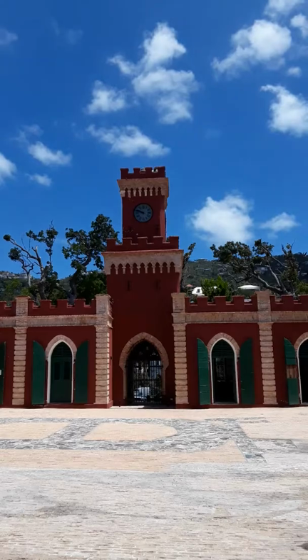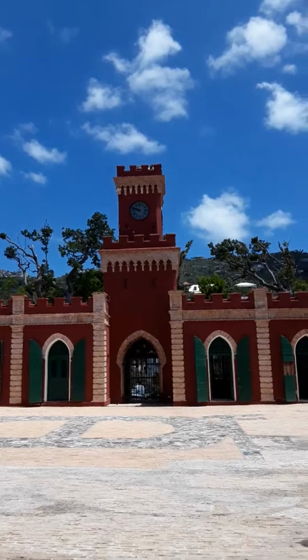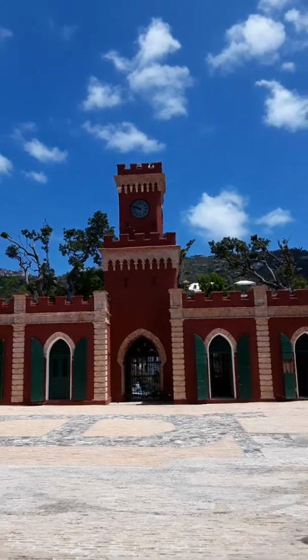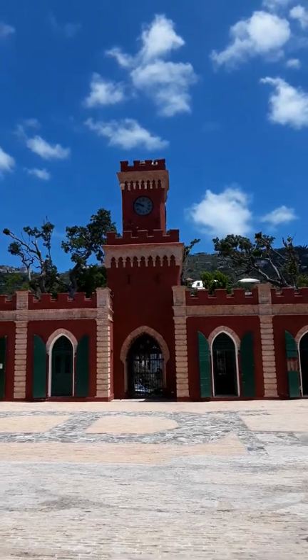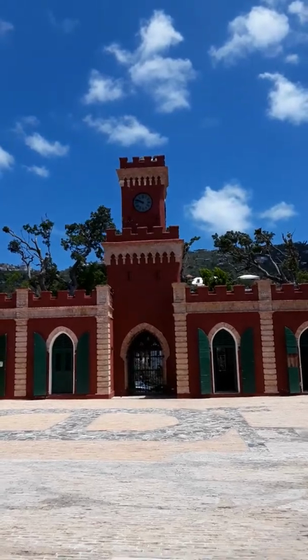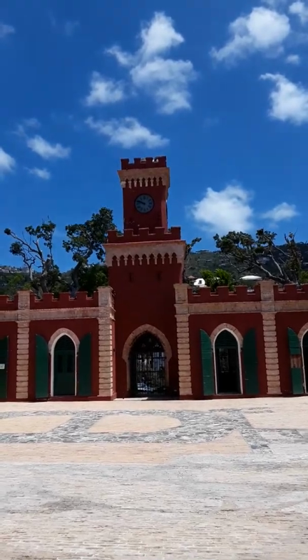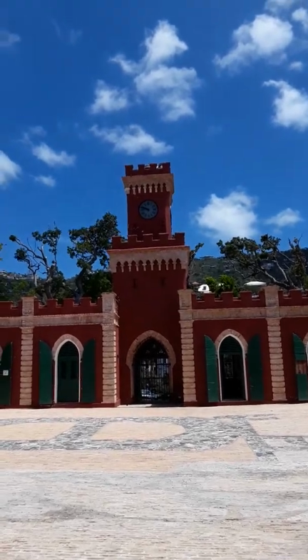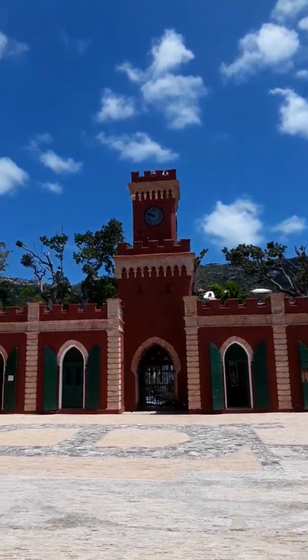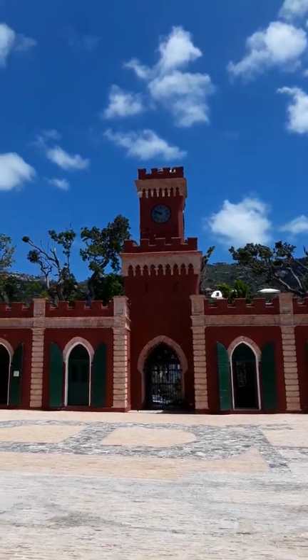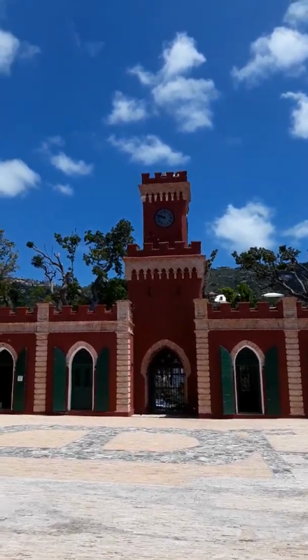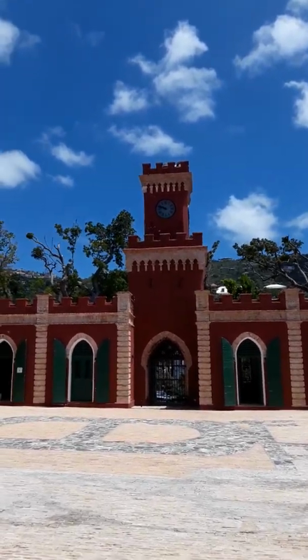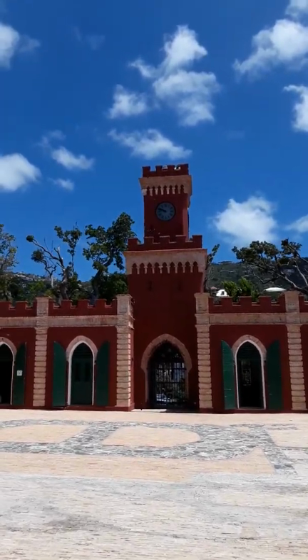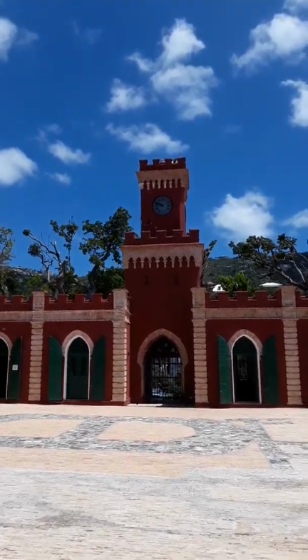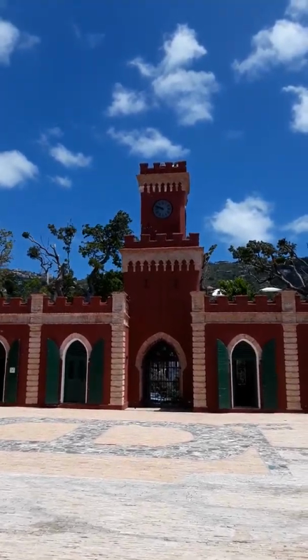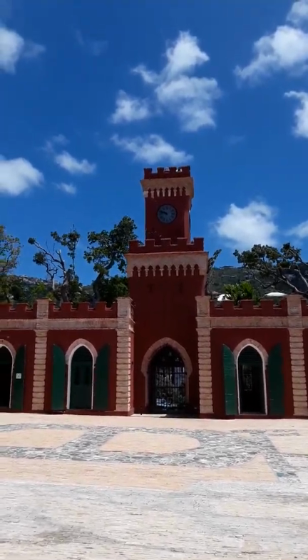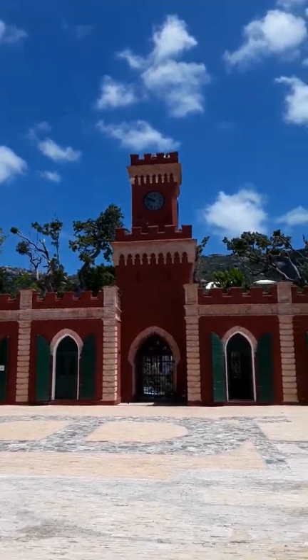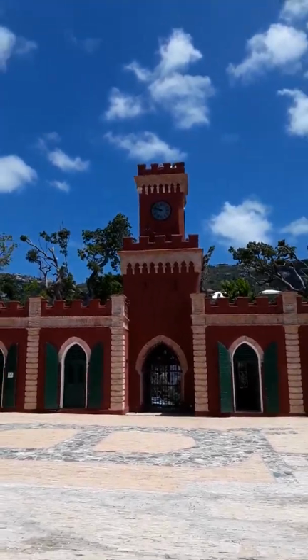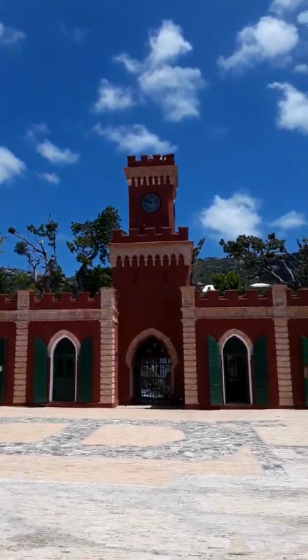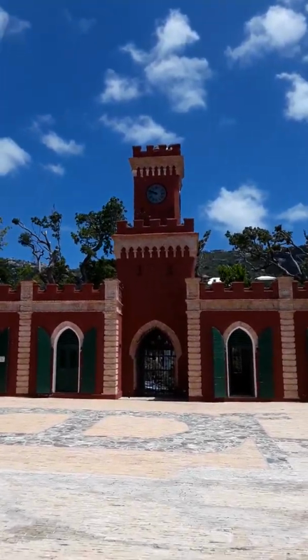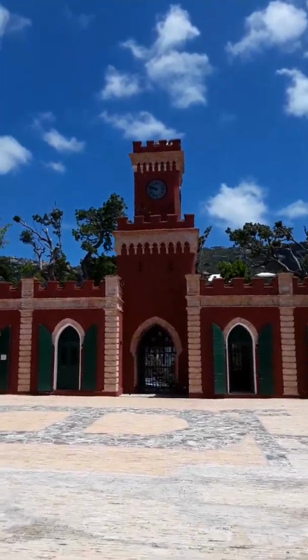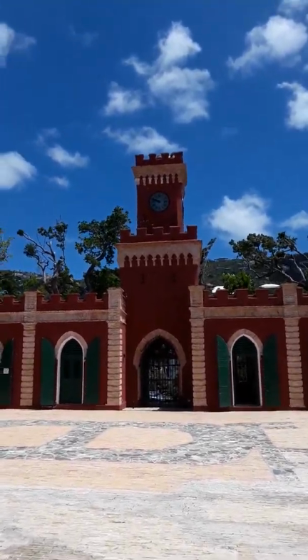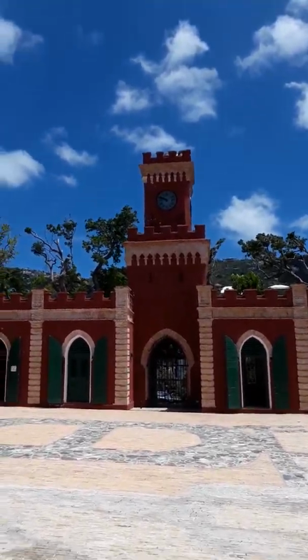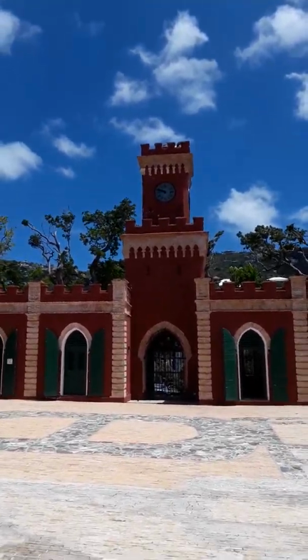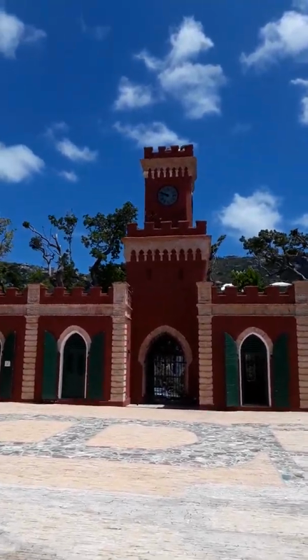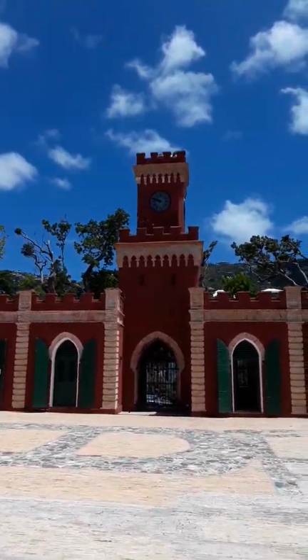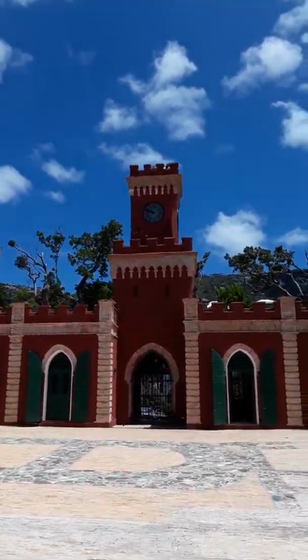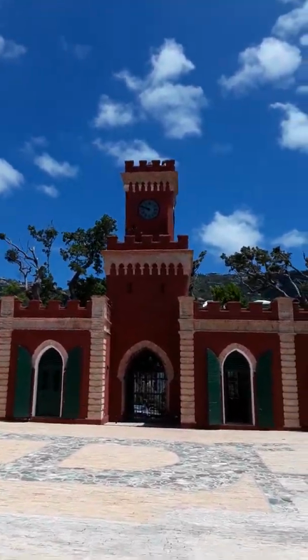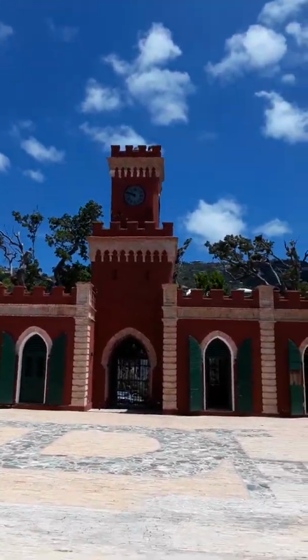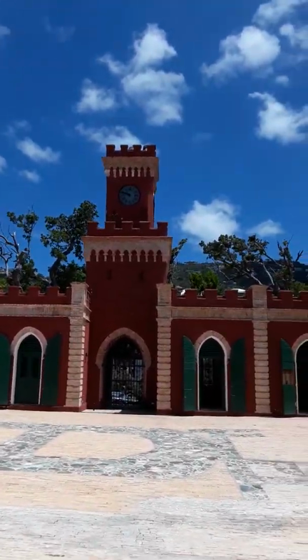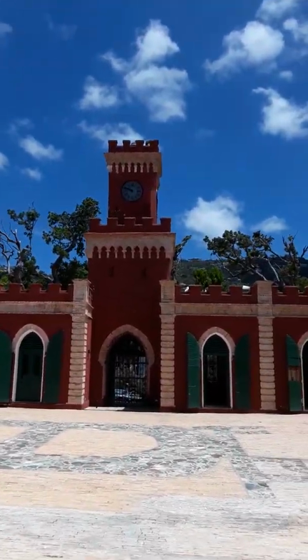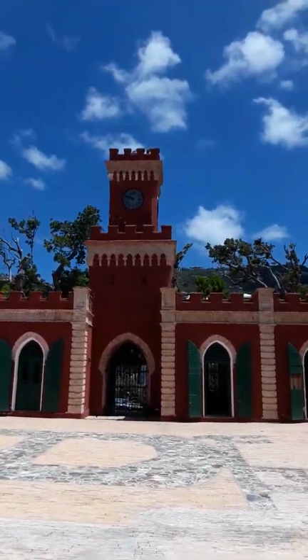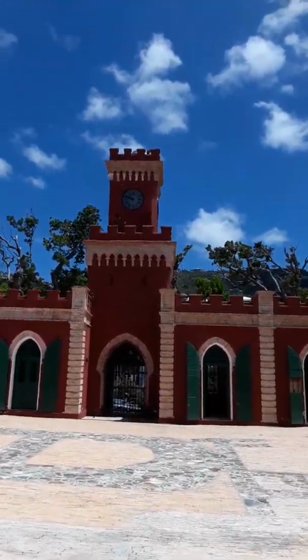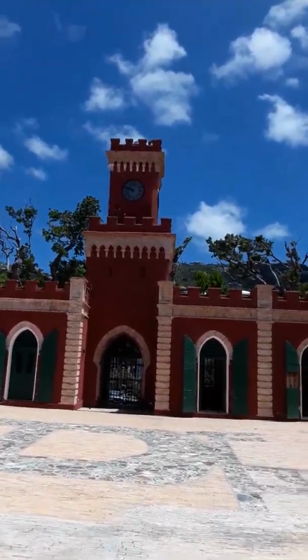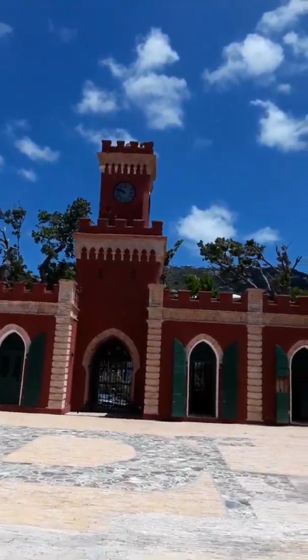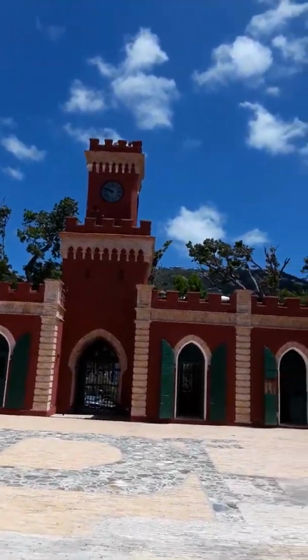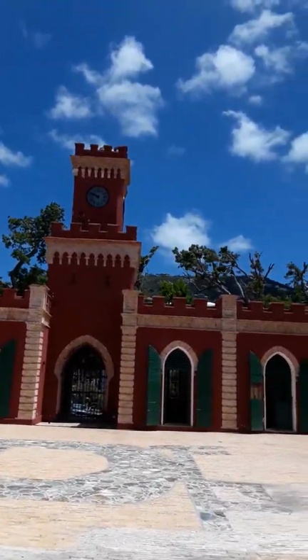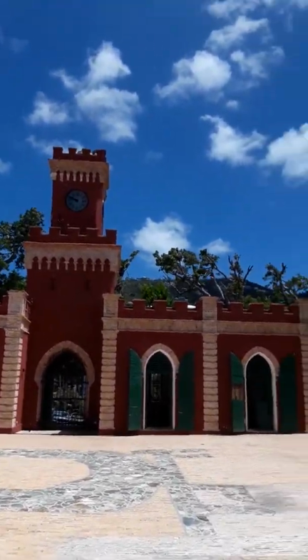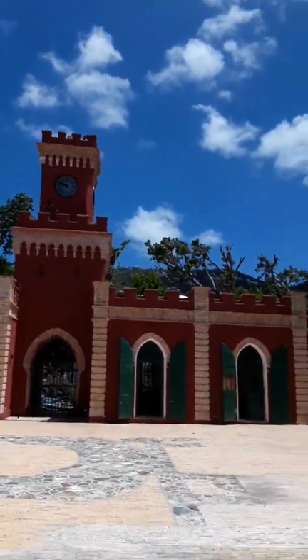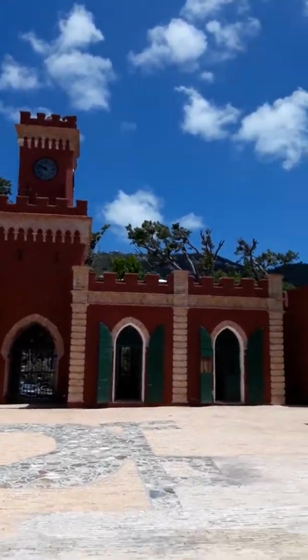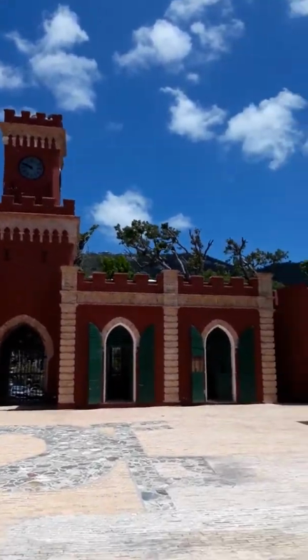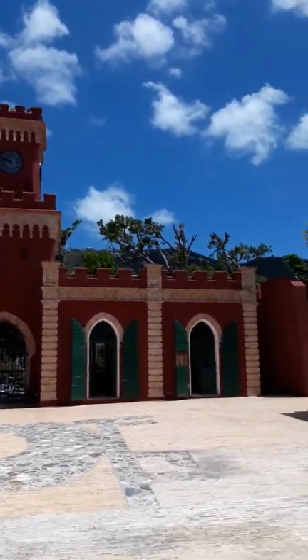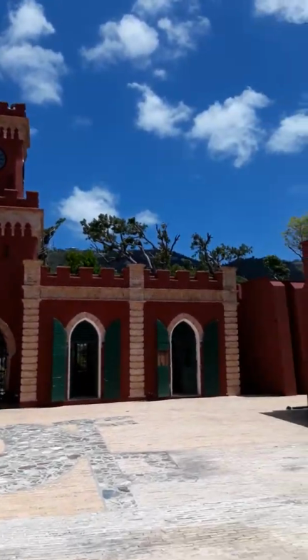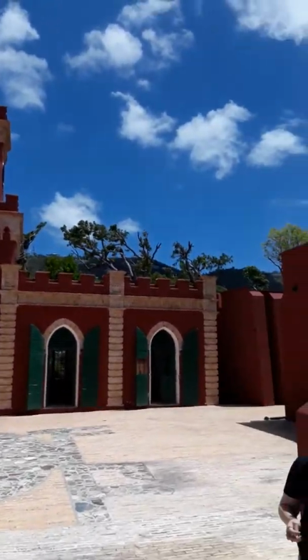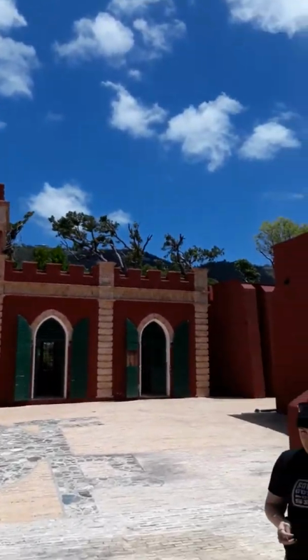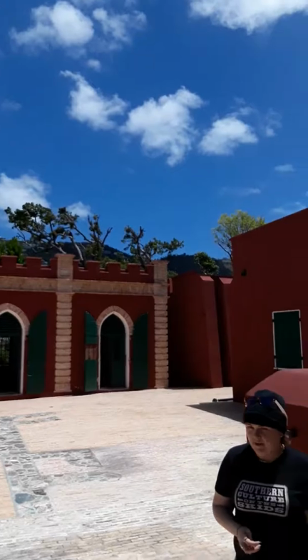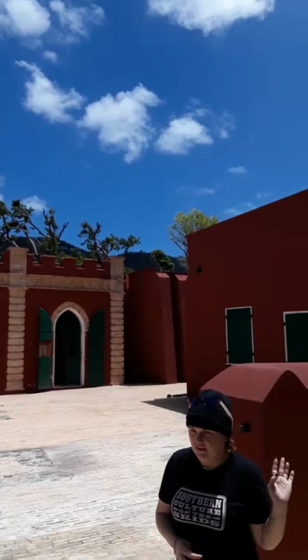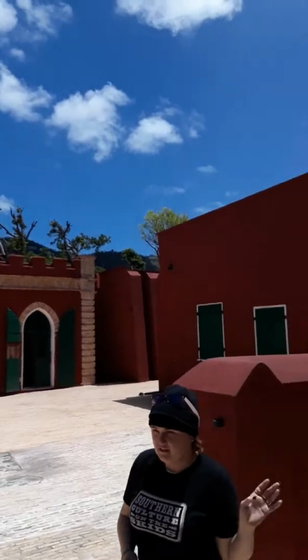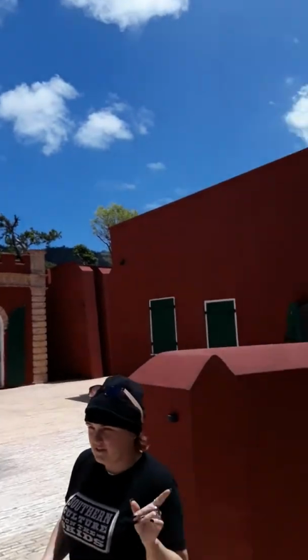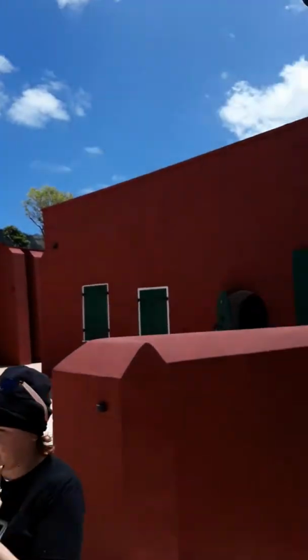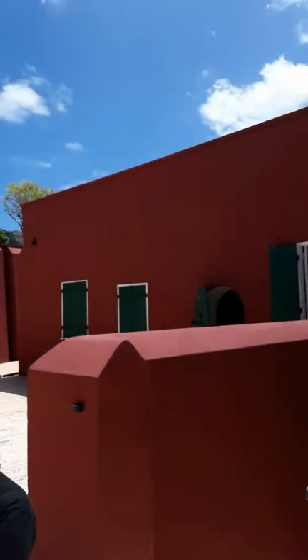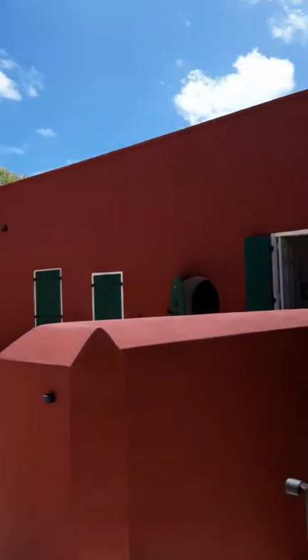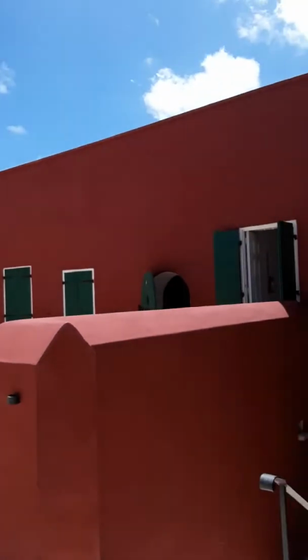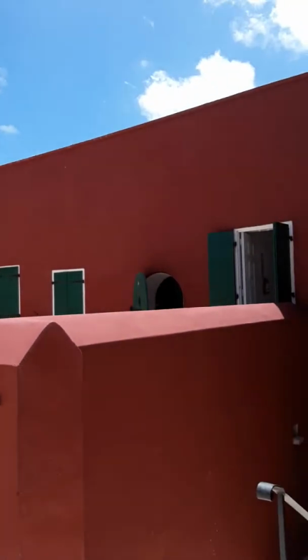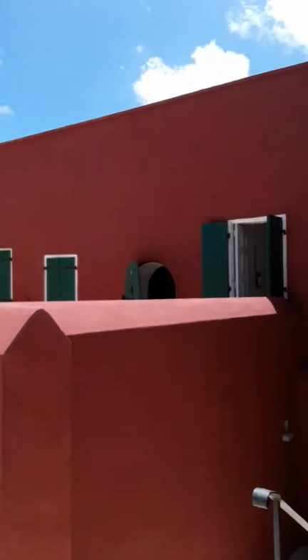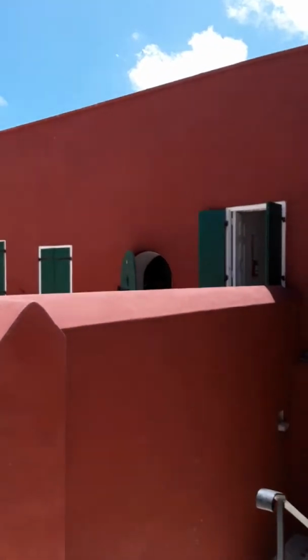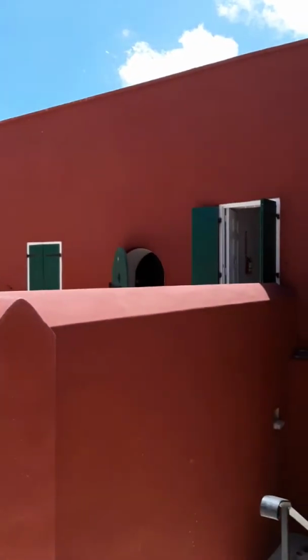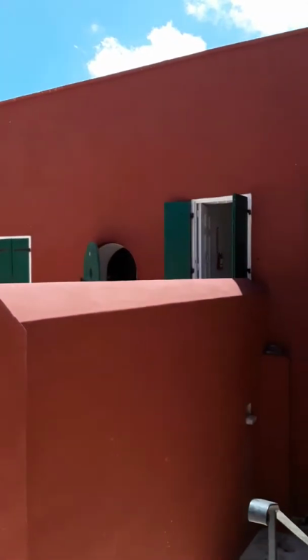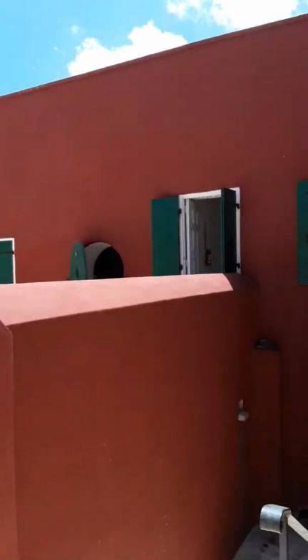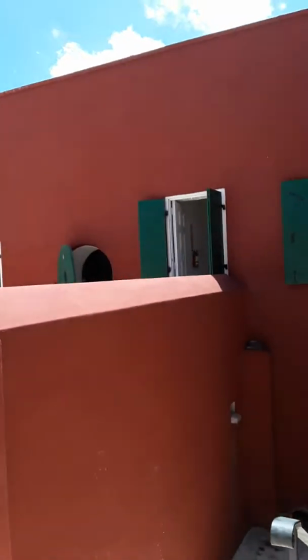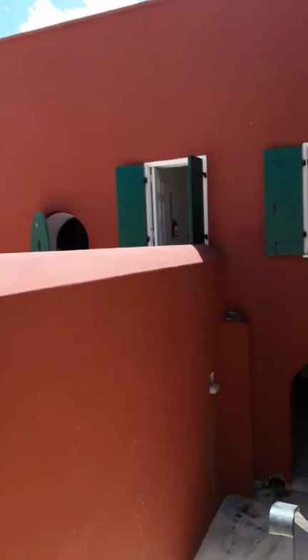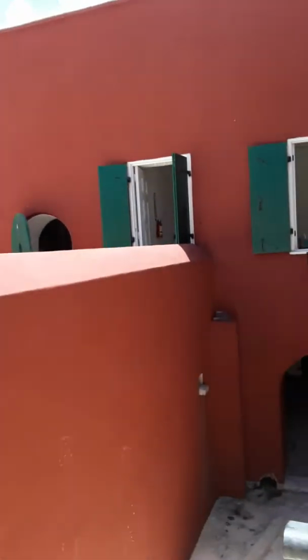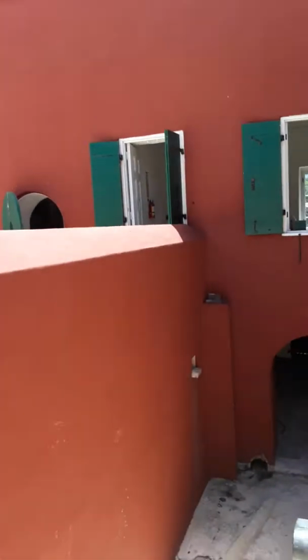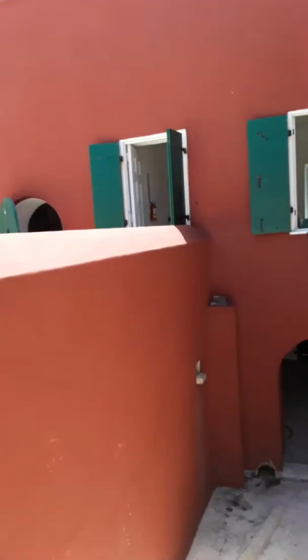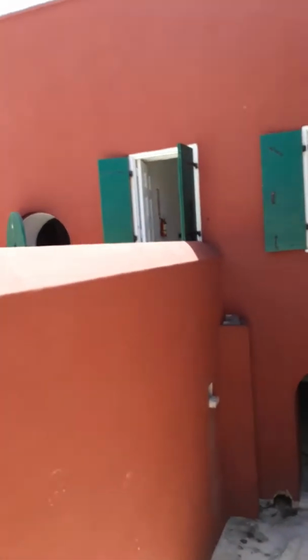Alright, Fort Christian, the 1600s. I saw this part already. Alright, let's go downstairs here, Mommy.